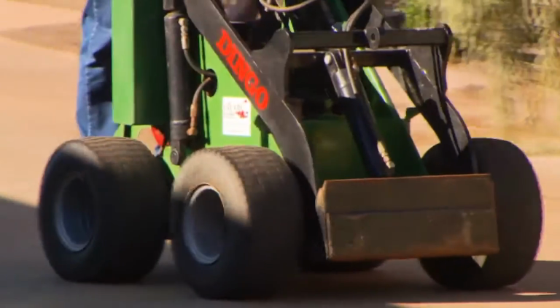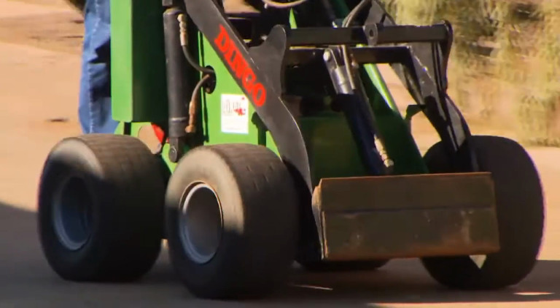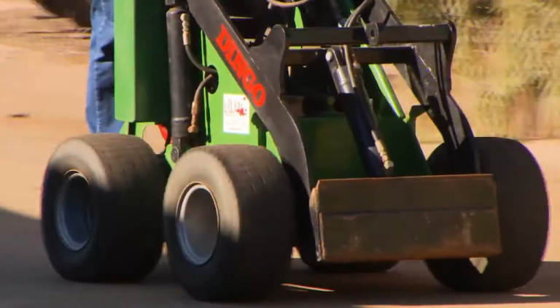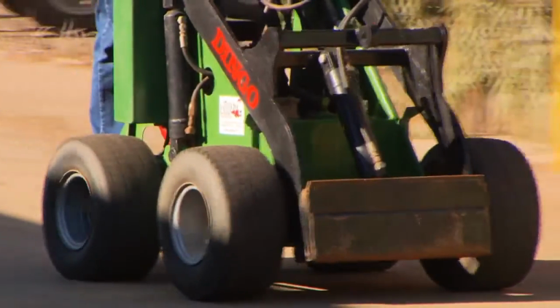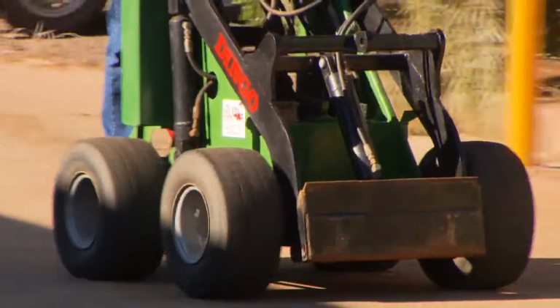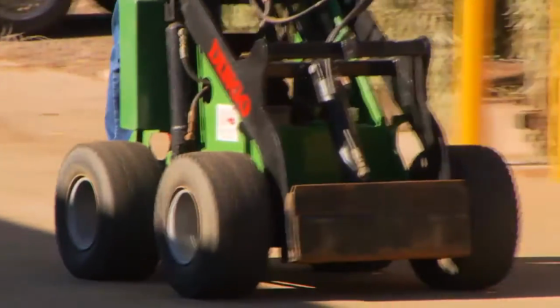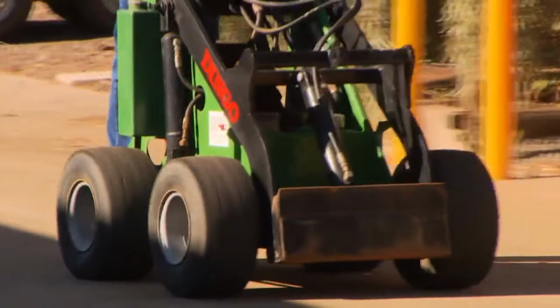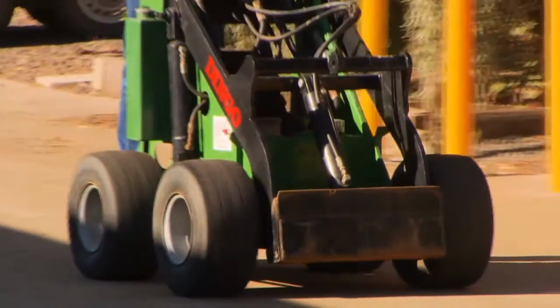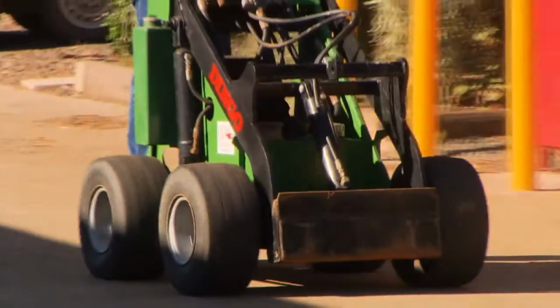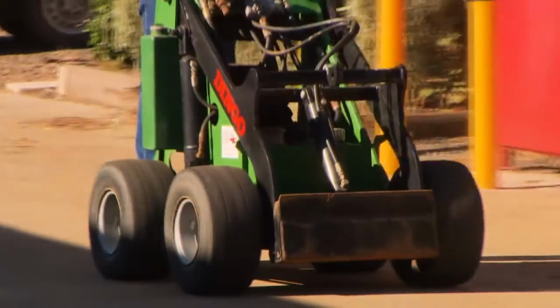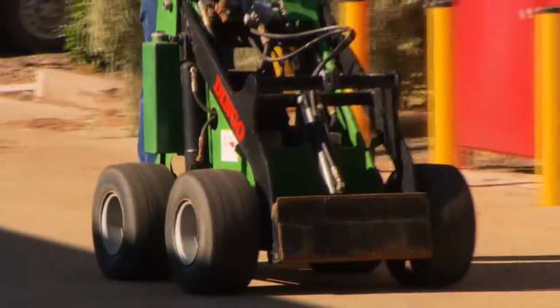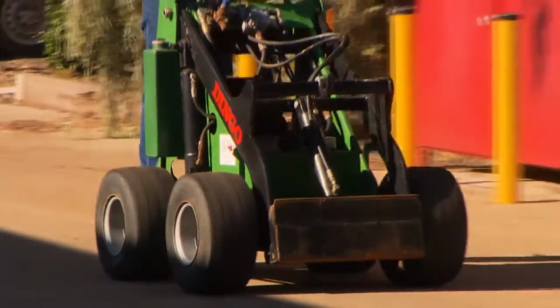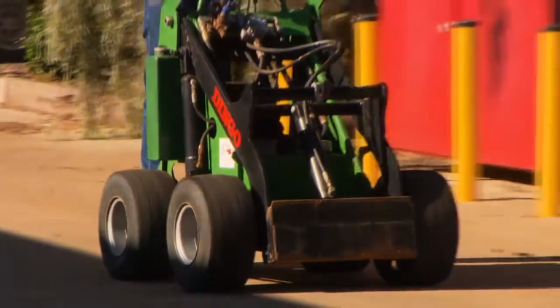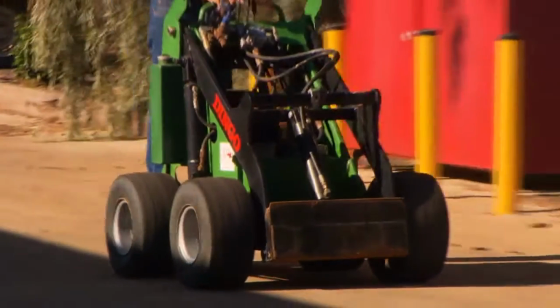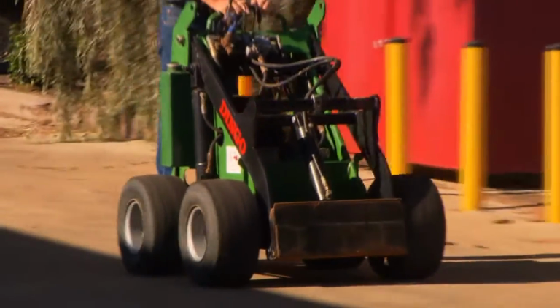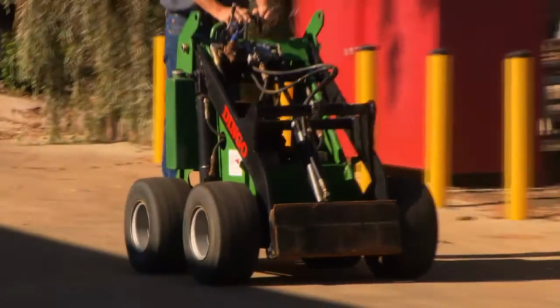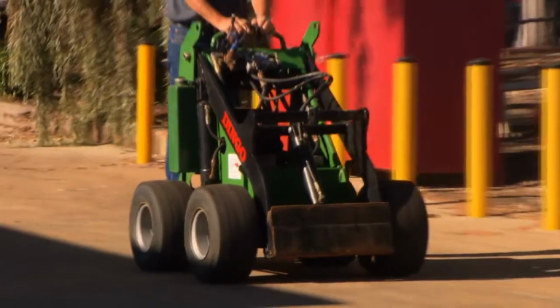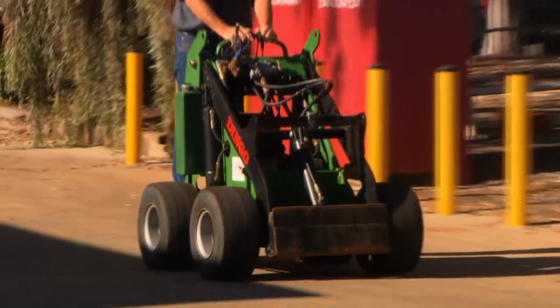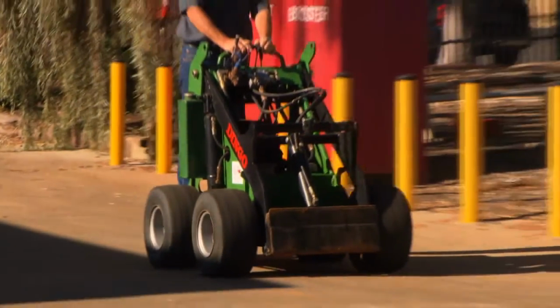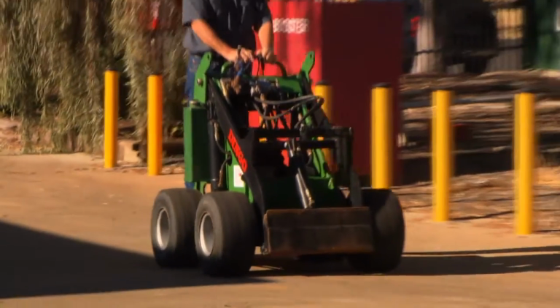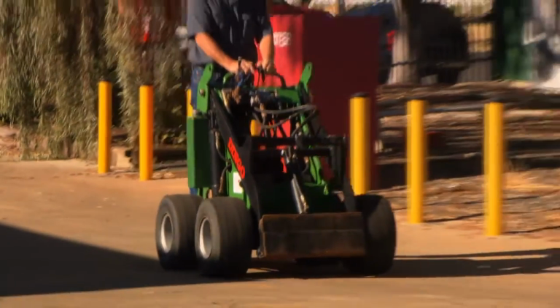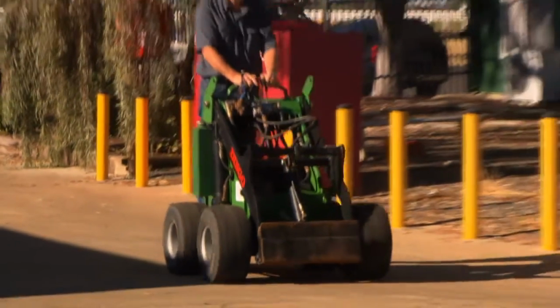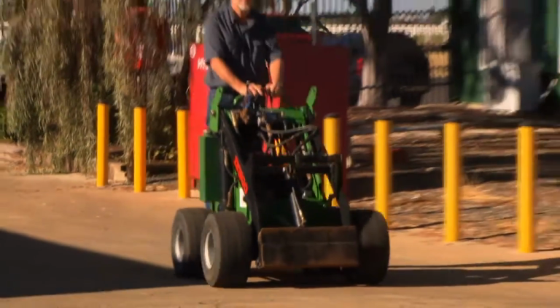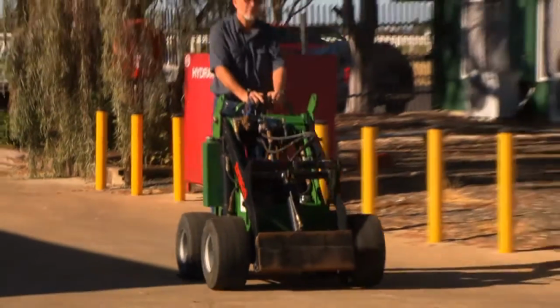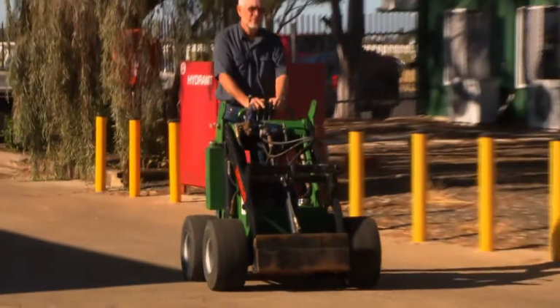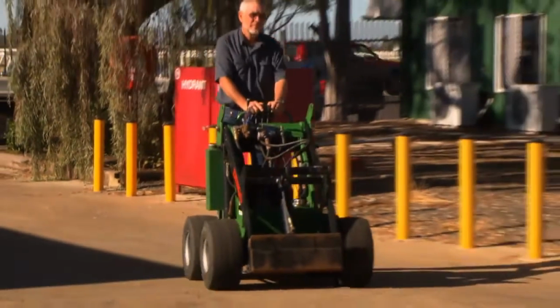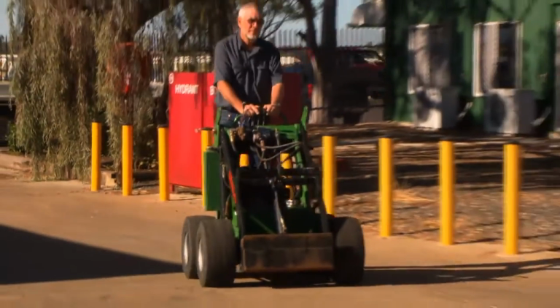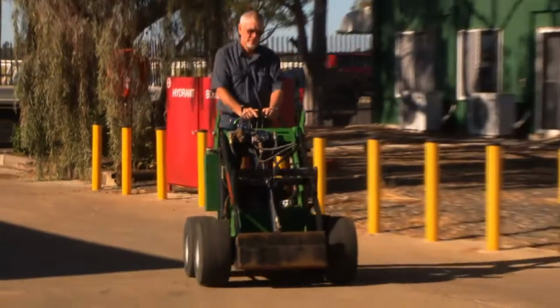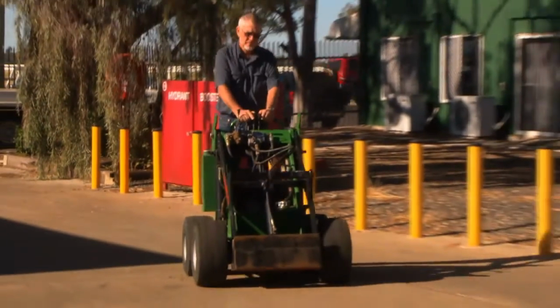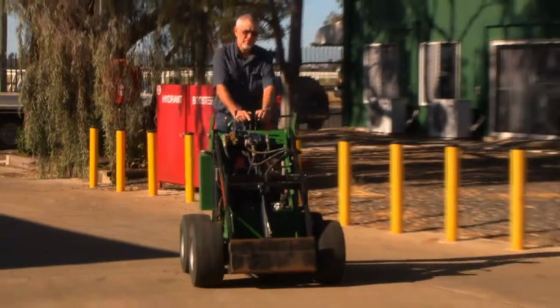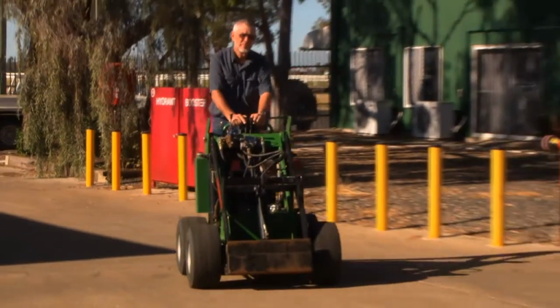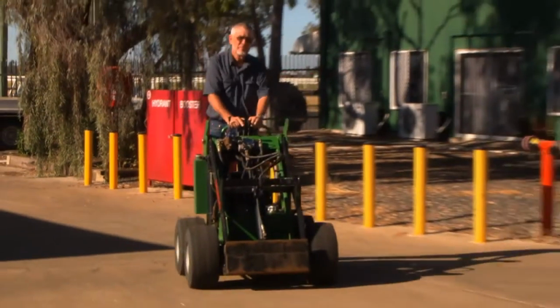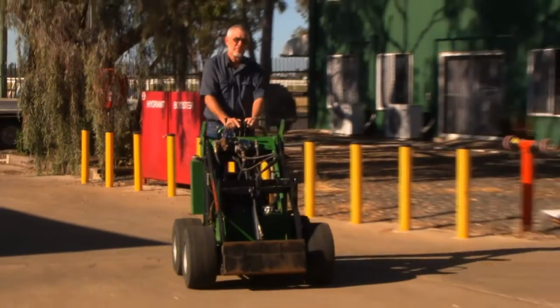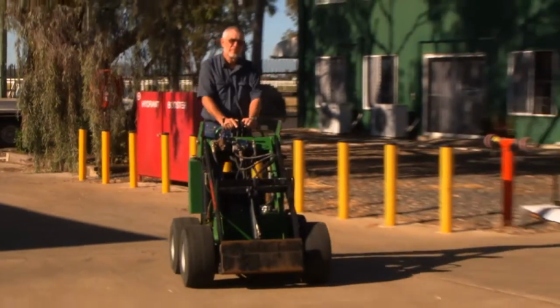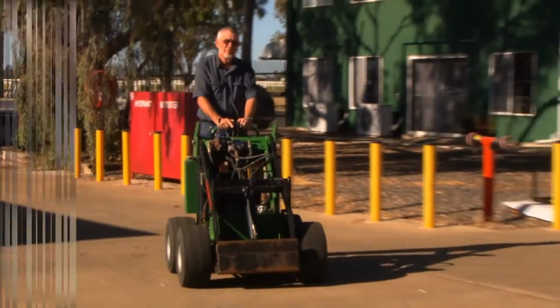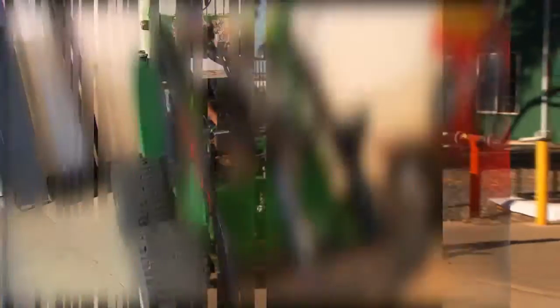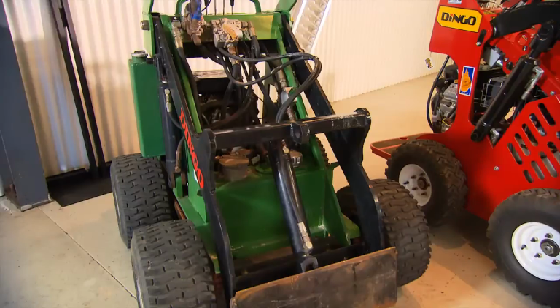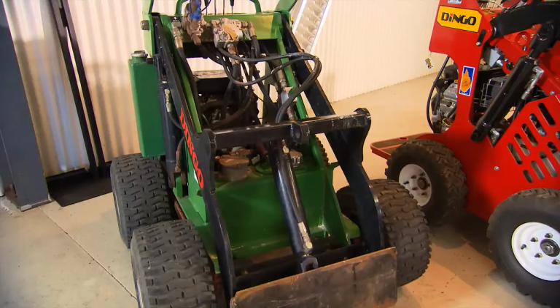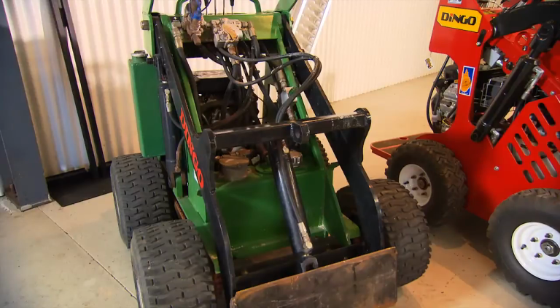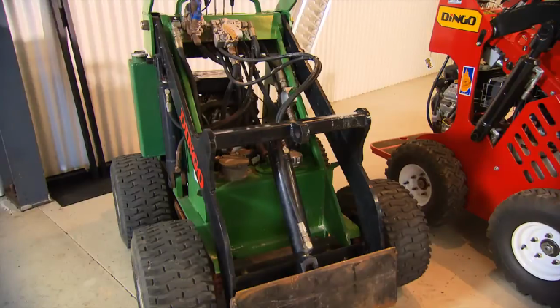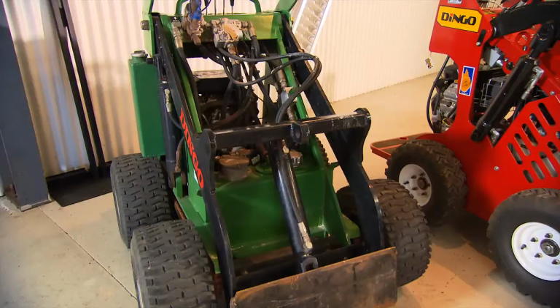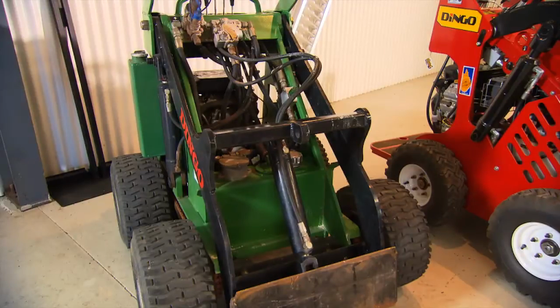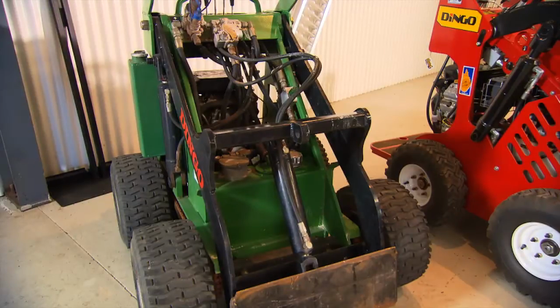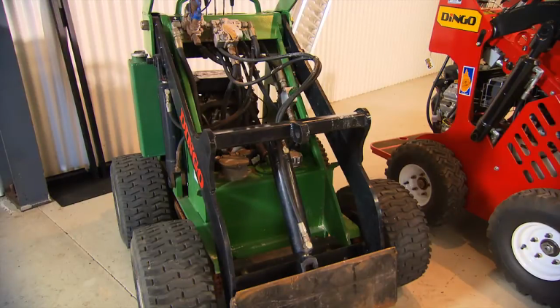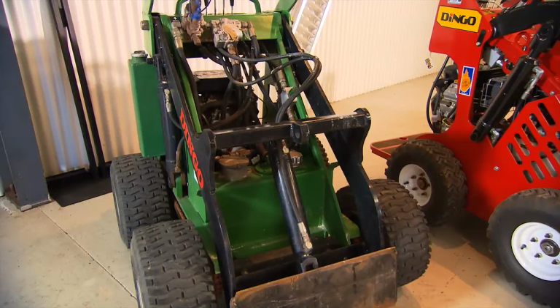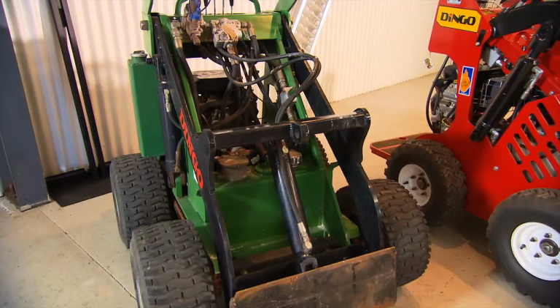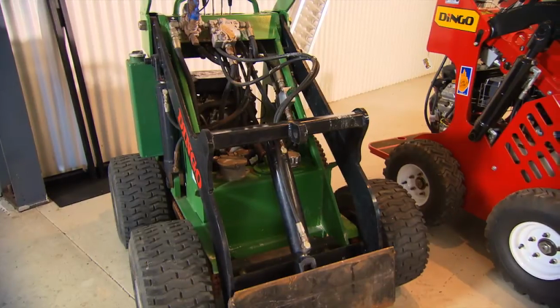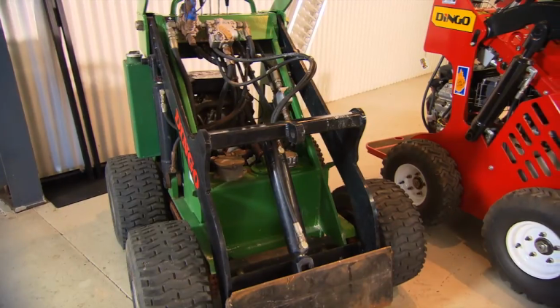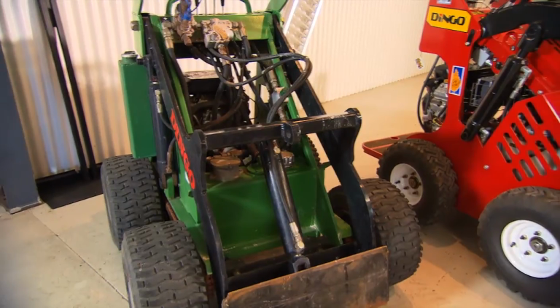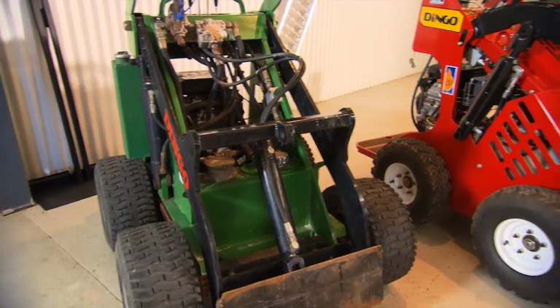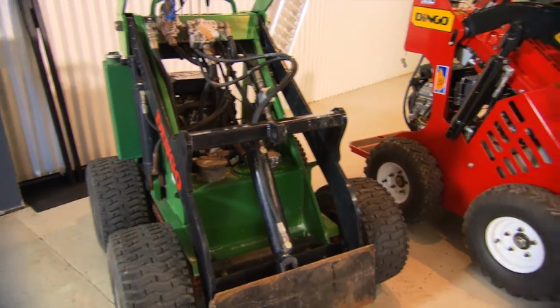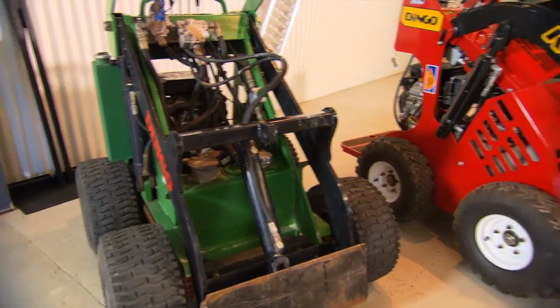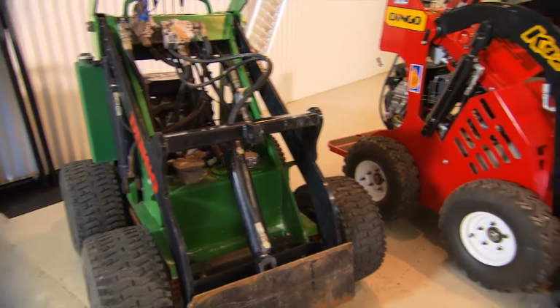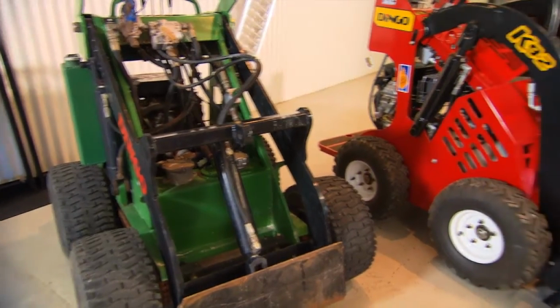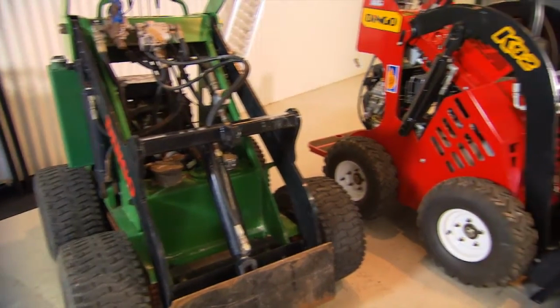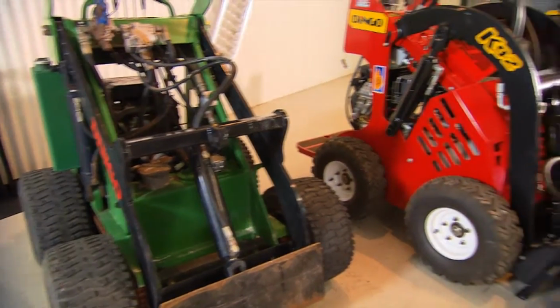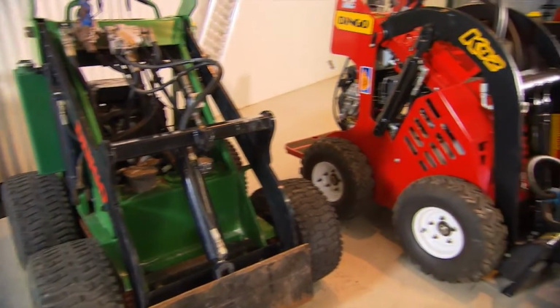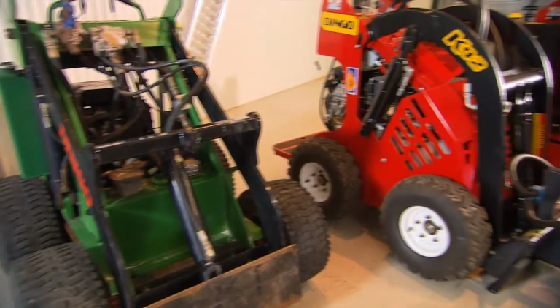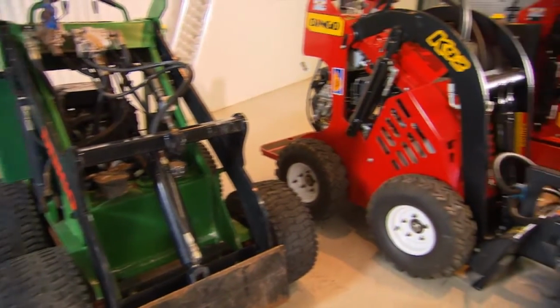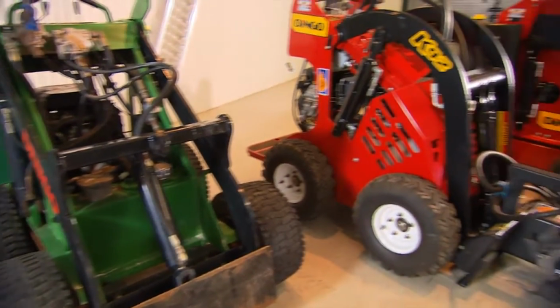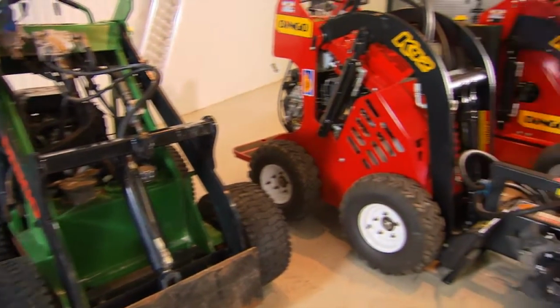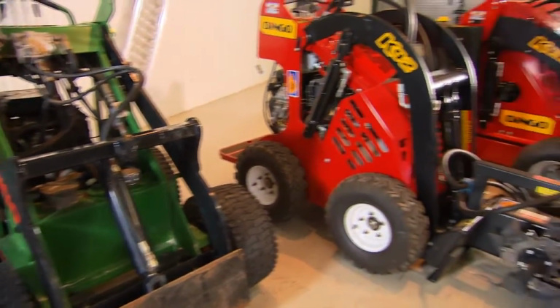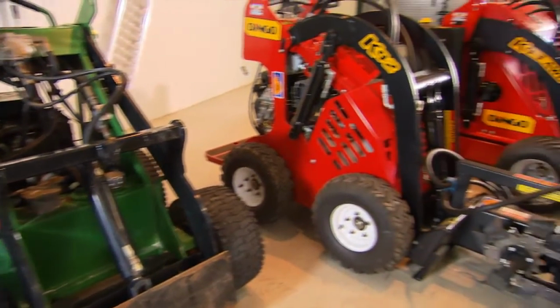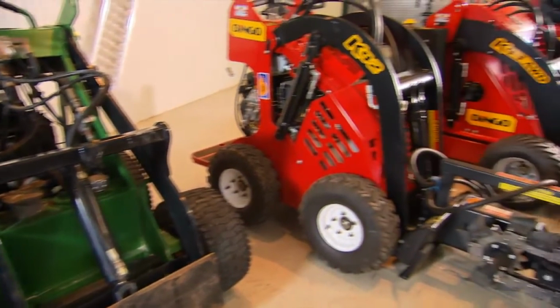Founded in 1991 by entrepreneur Gary Briggs, the original Dingo was no more than a wheelbarrow with hydraulics.